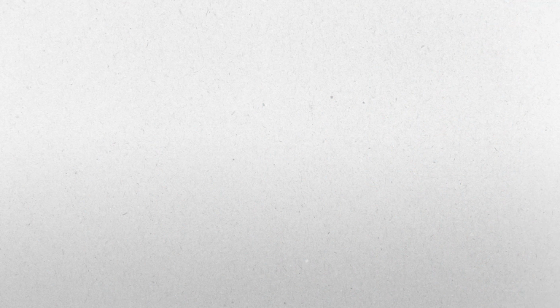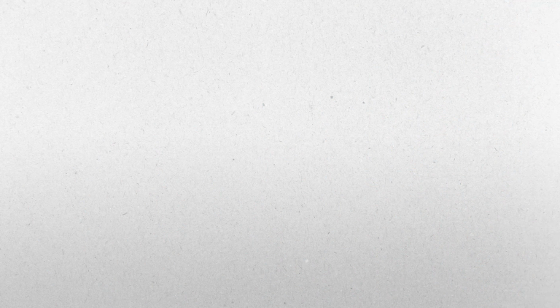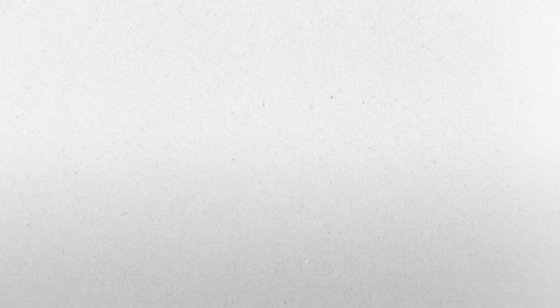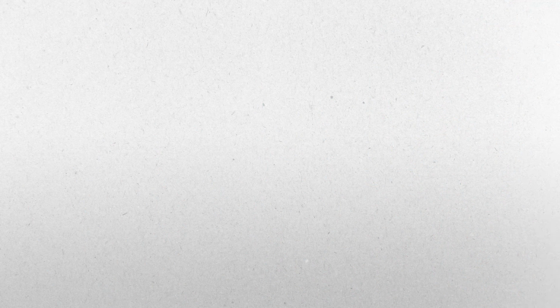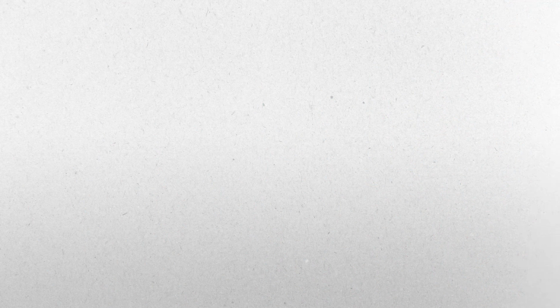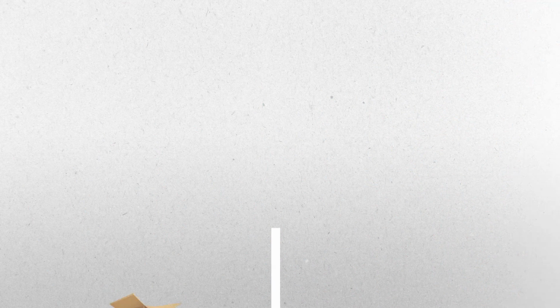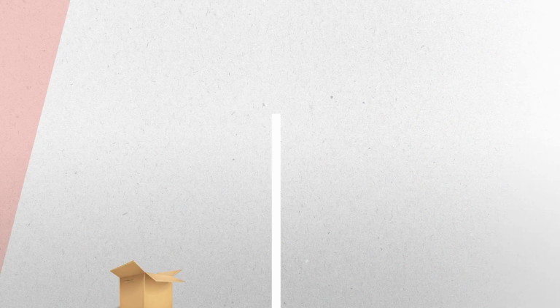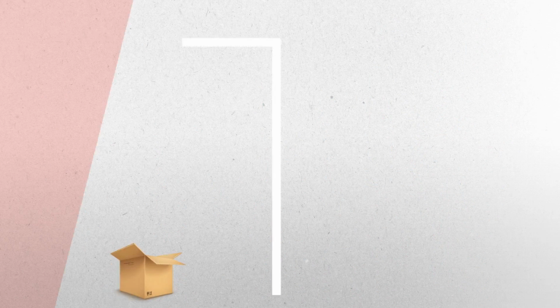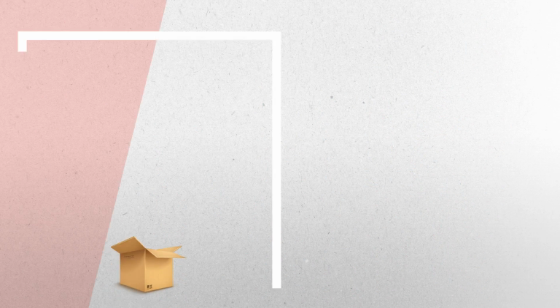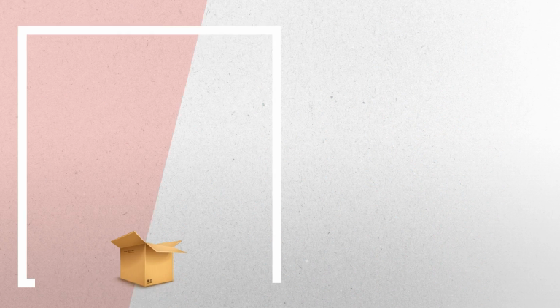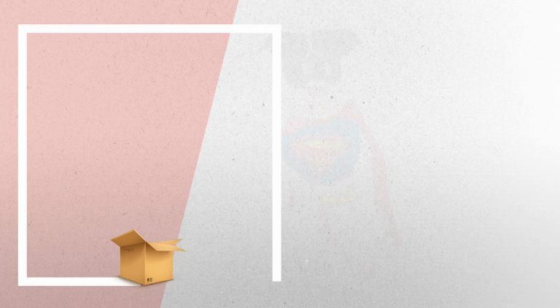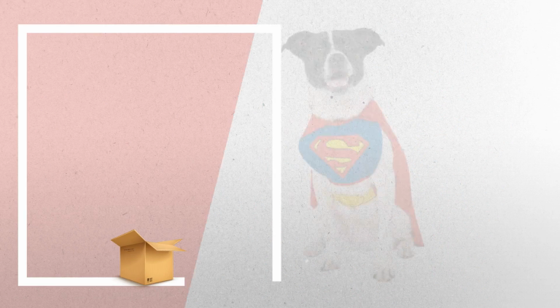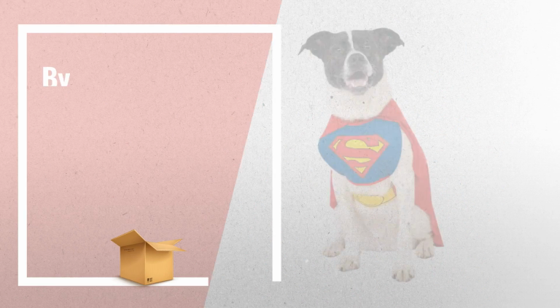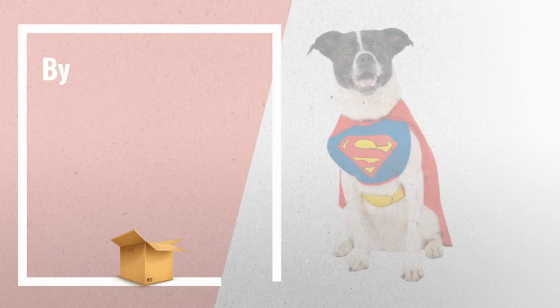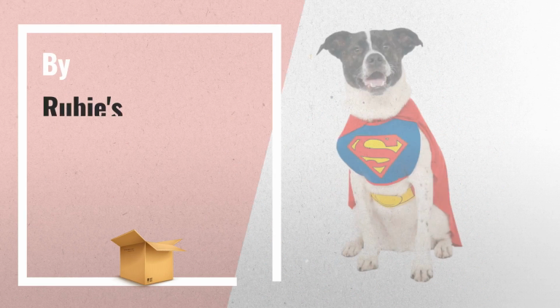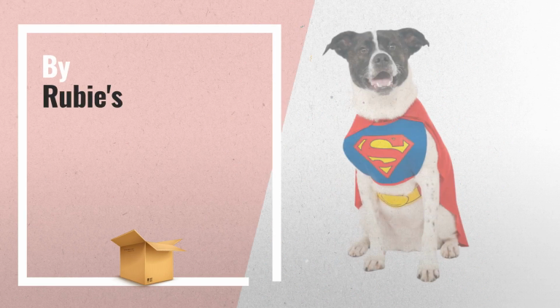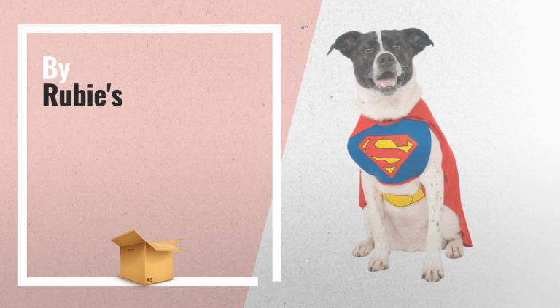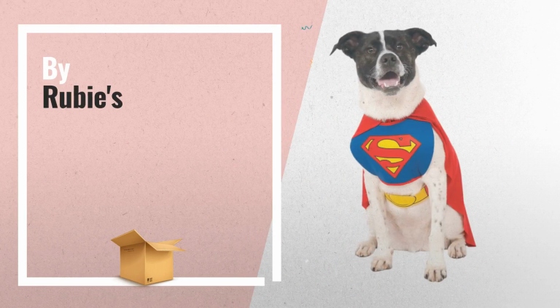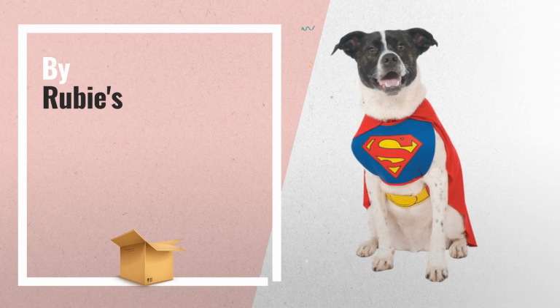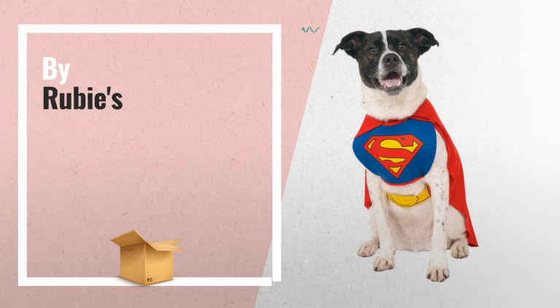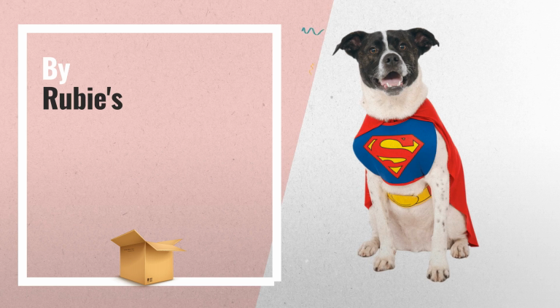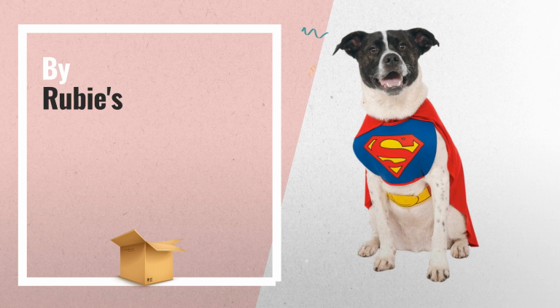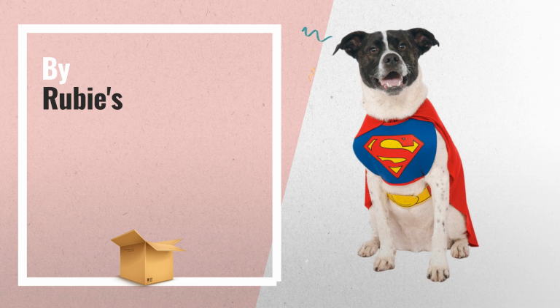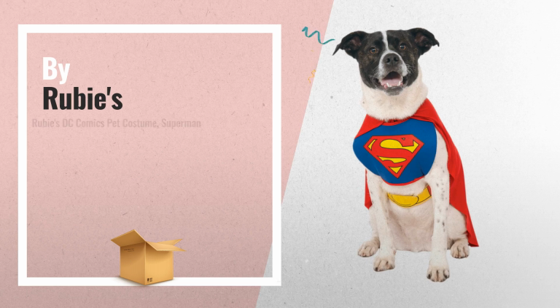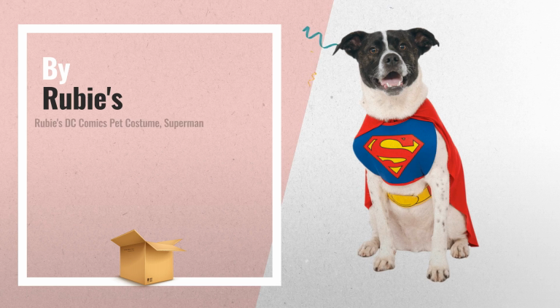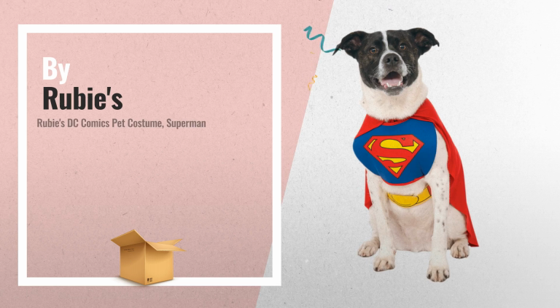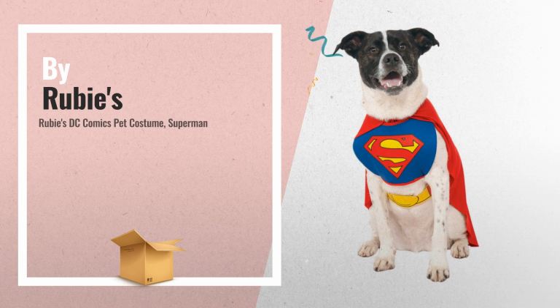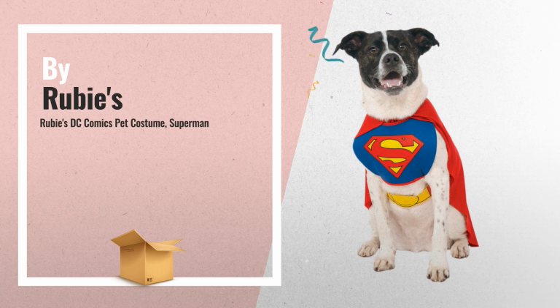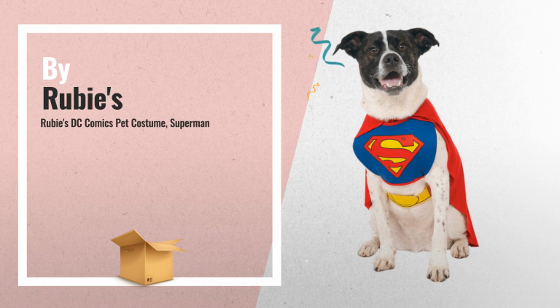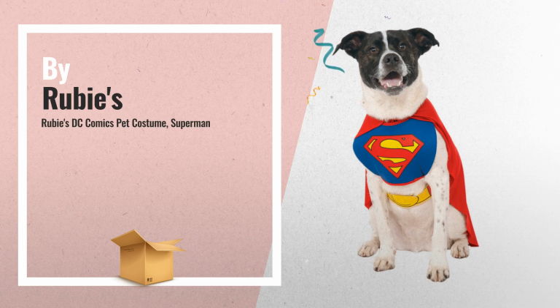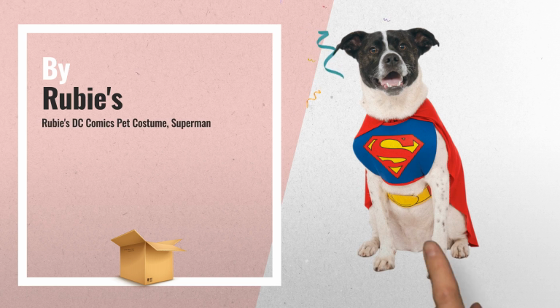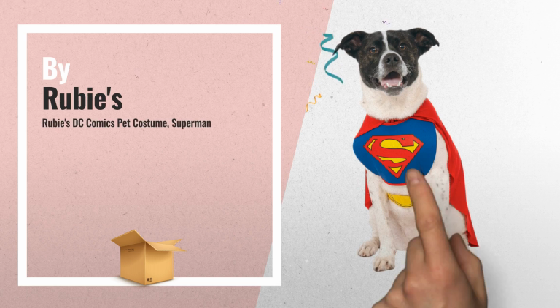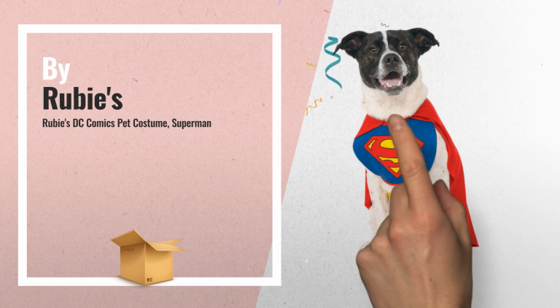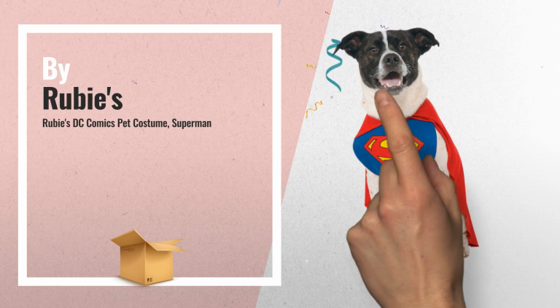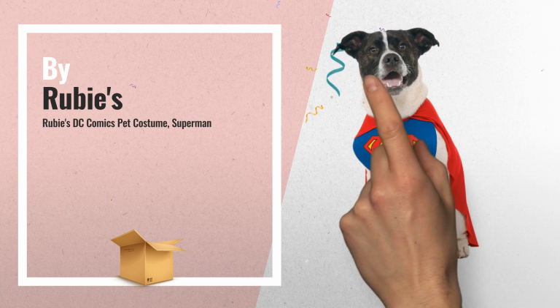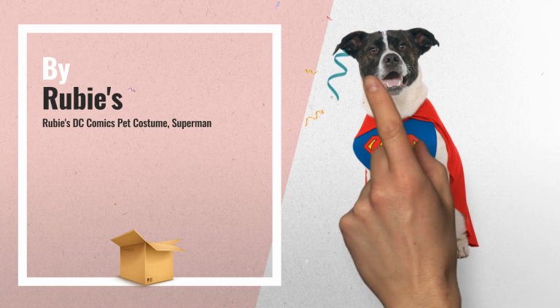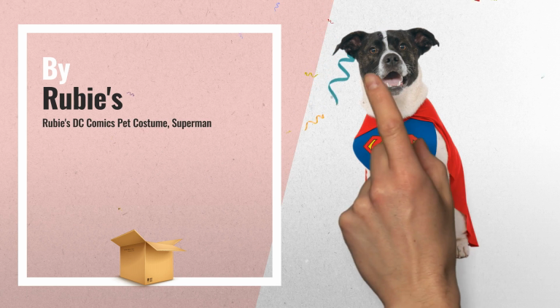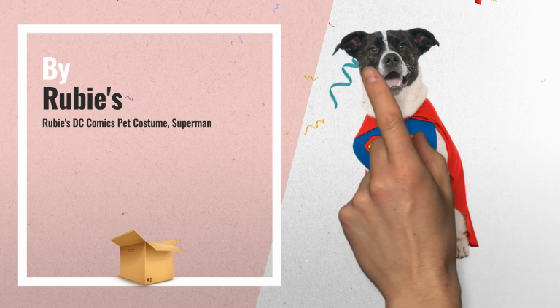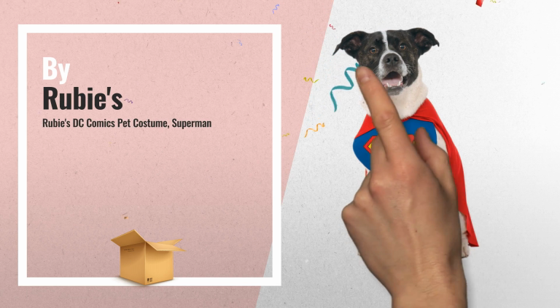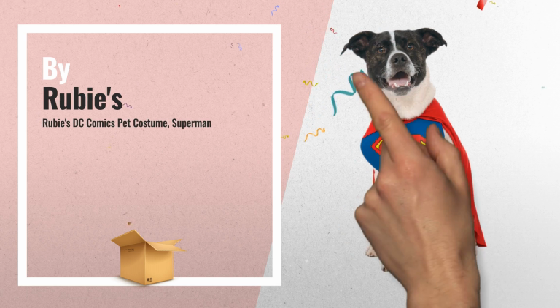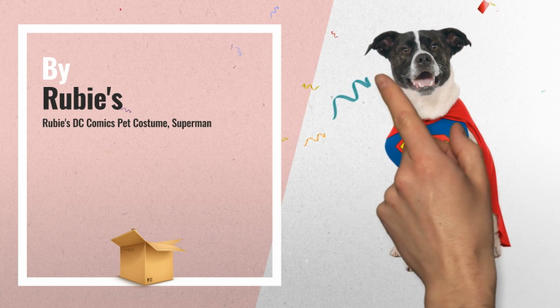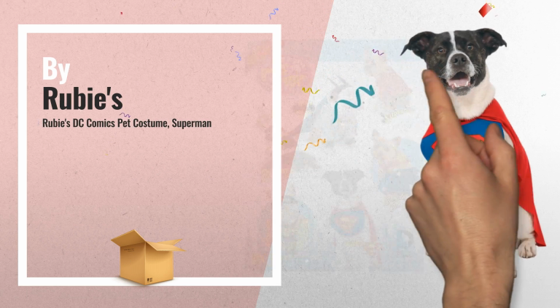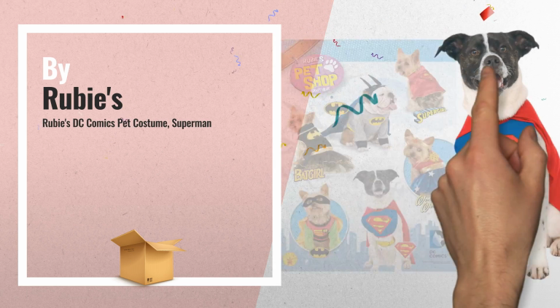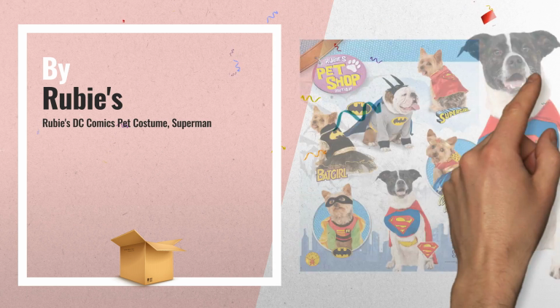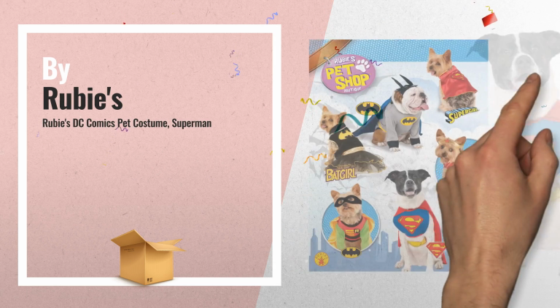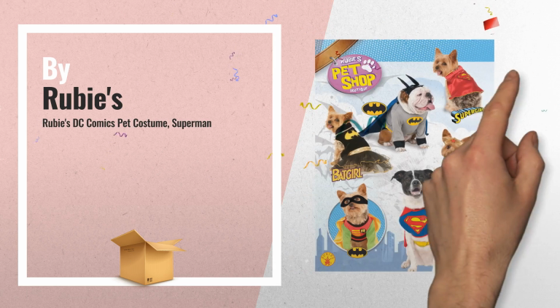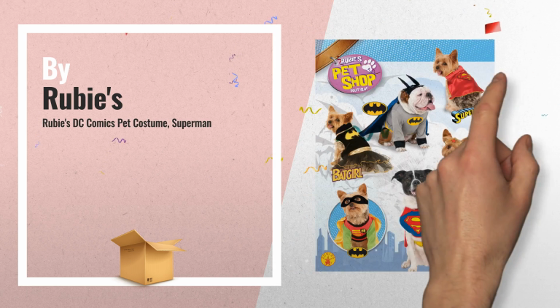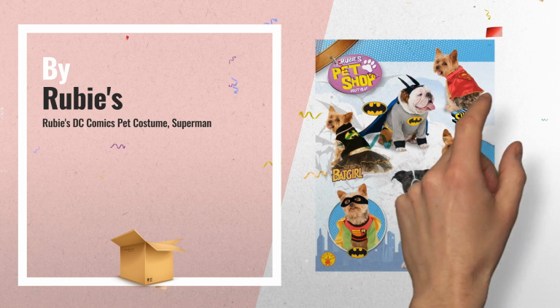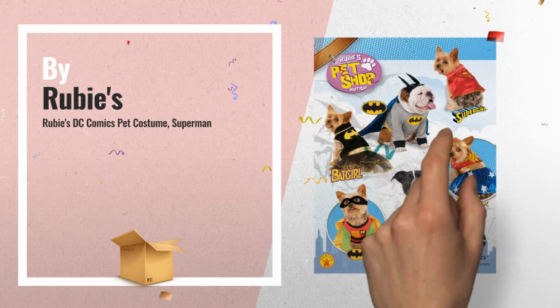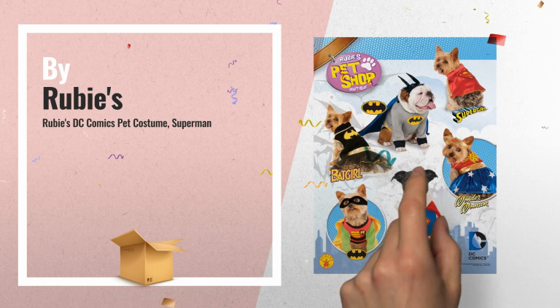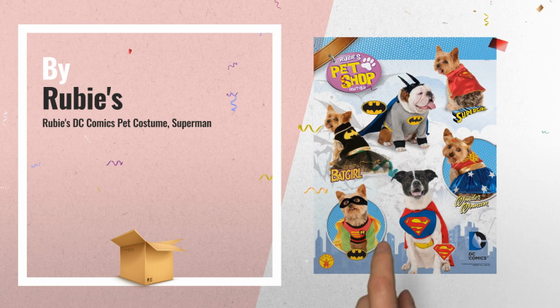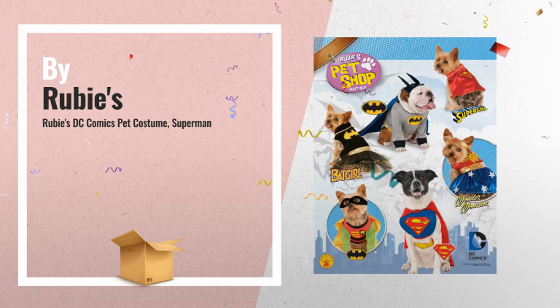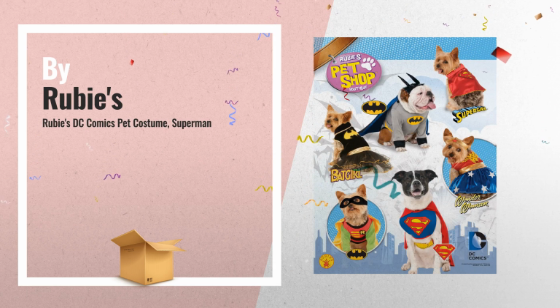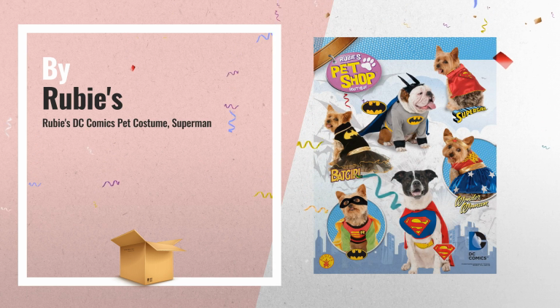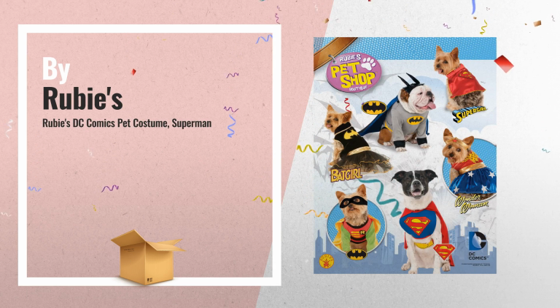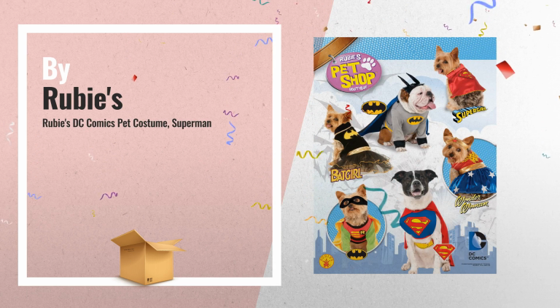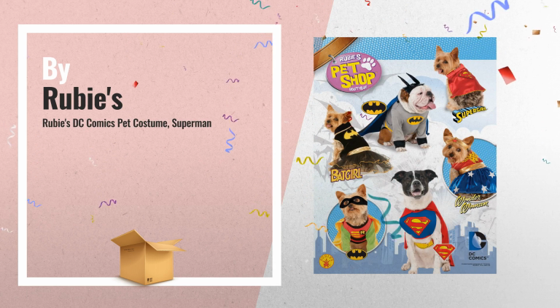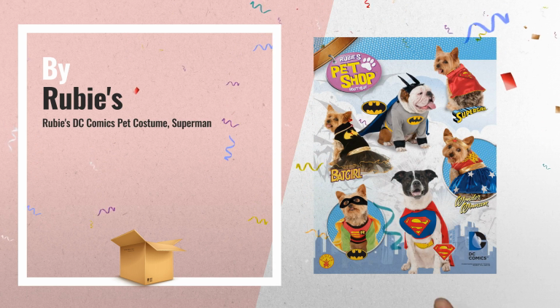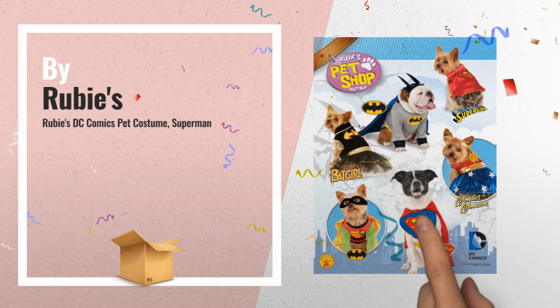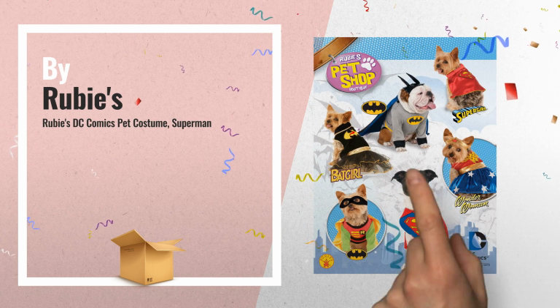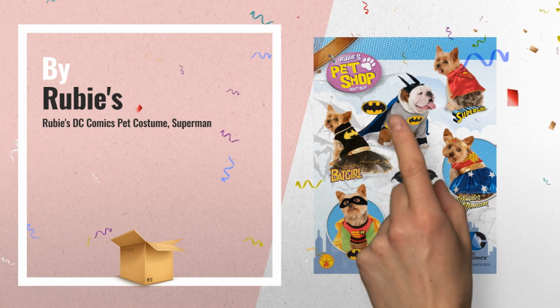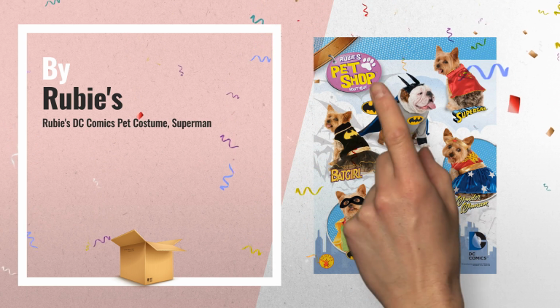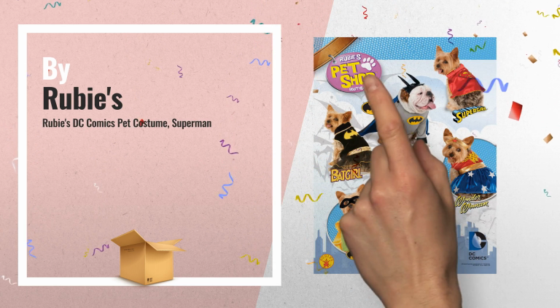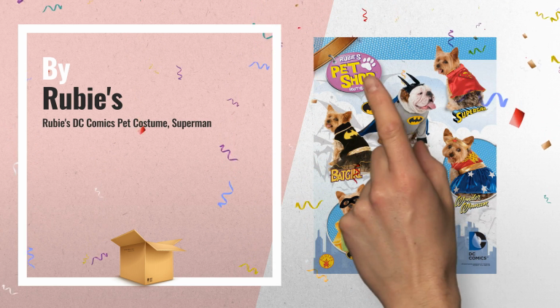Number 4: Superman Pet Costume. Features red cape, chest piece with Superman logo and yellow belt.